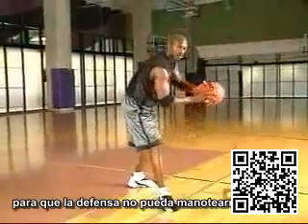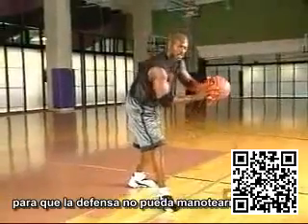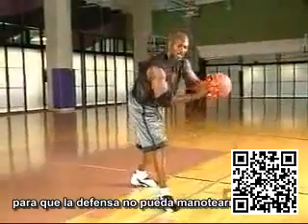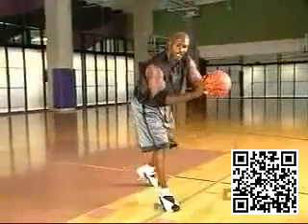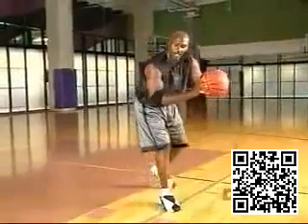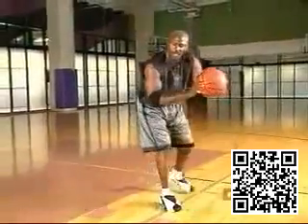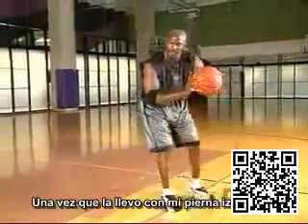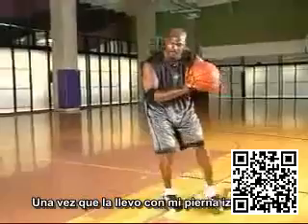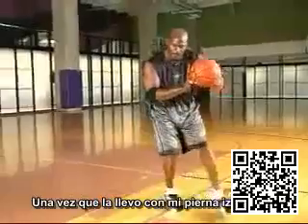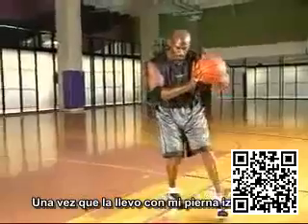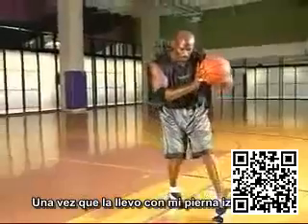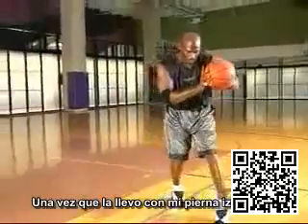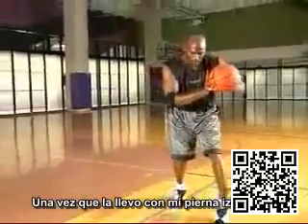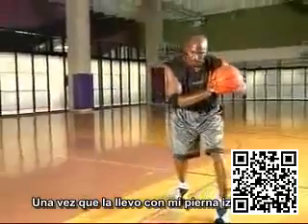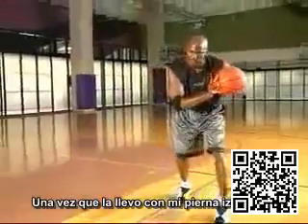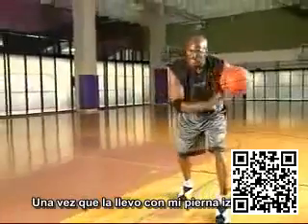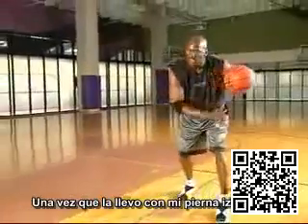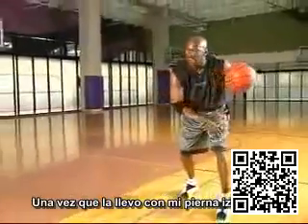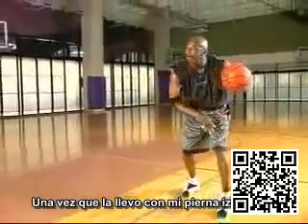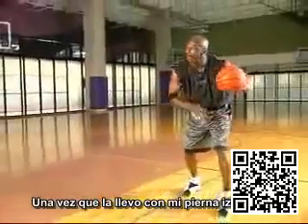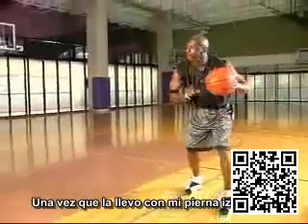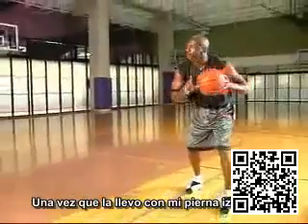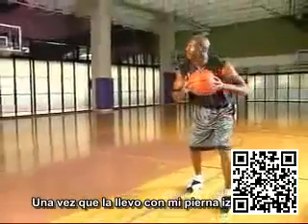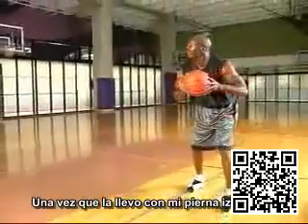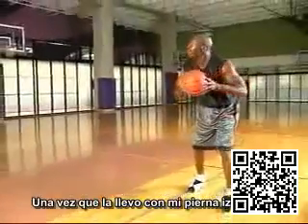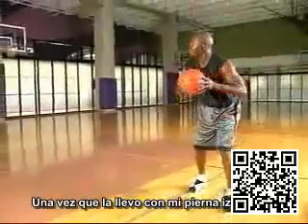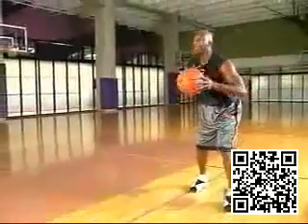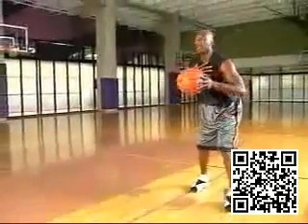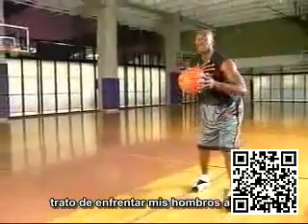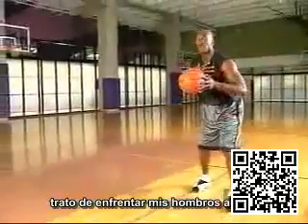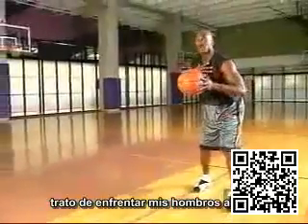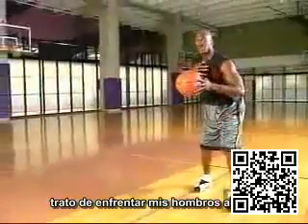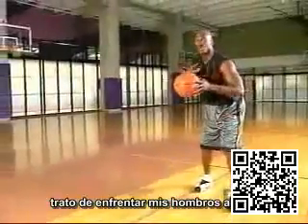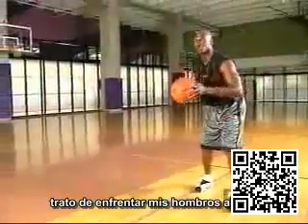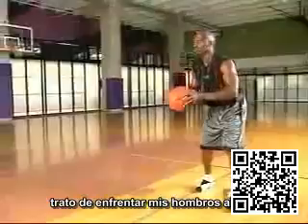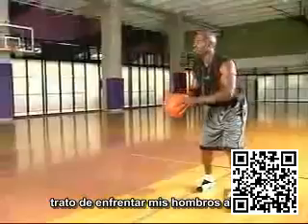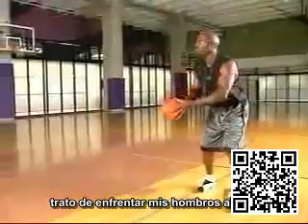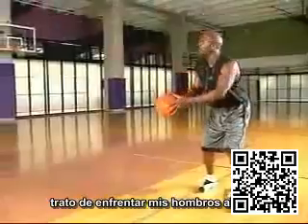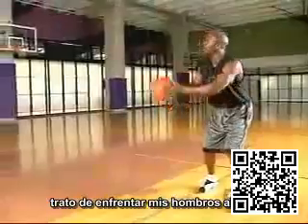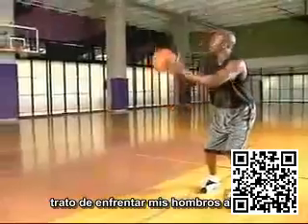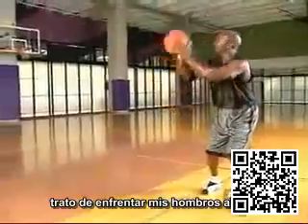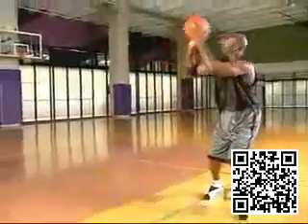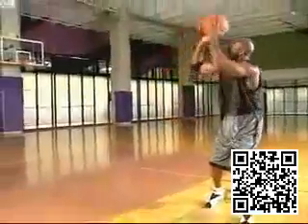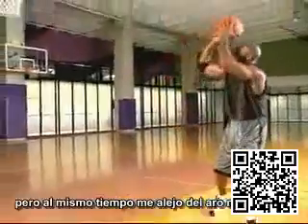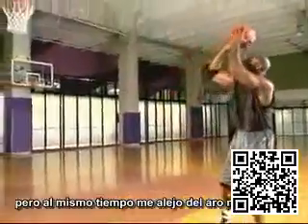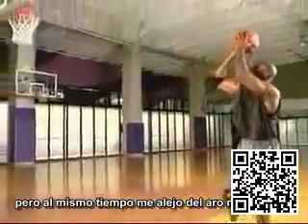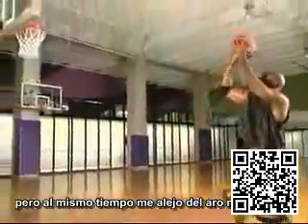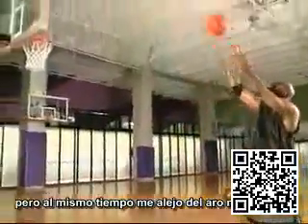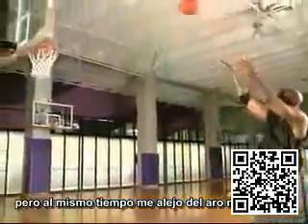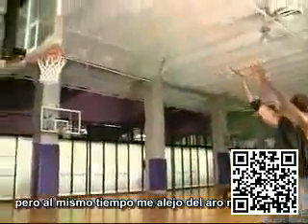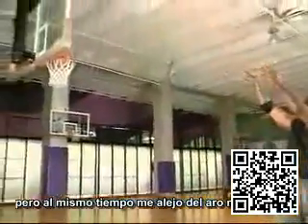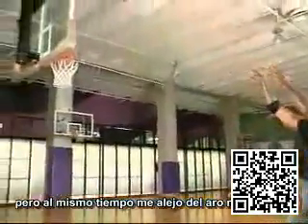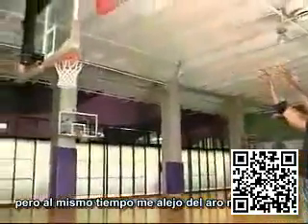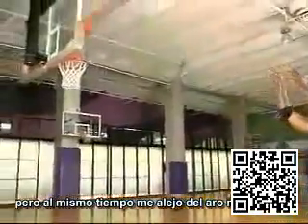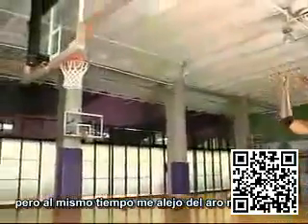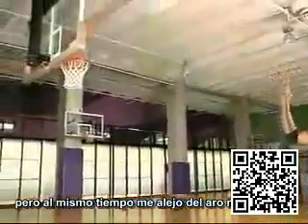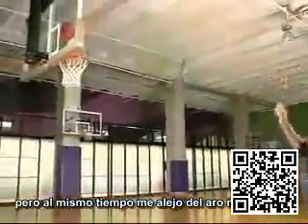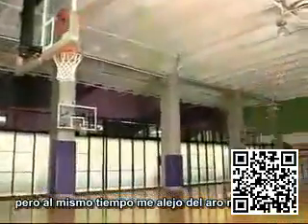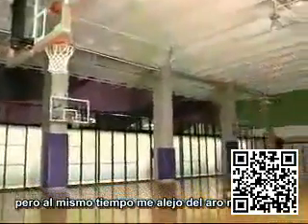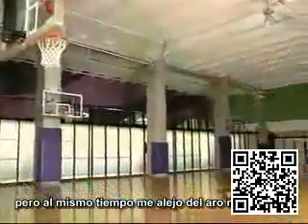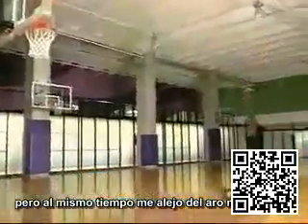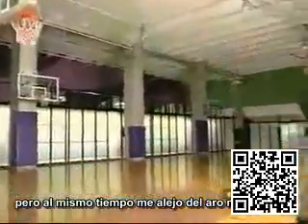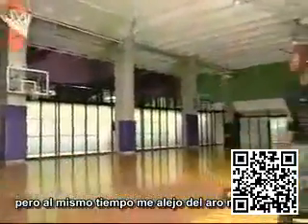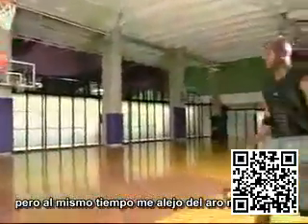So once I carry it, my left, trying to square up my shoulders towards the target, but I'm pushing away from the target itself.